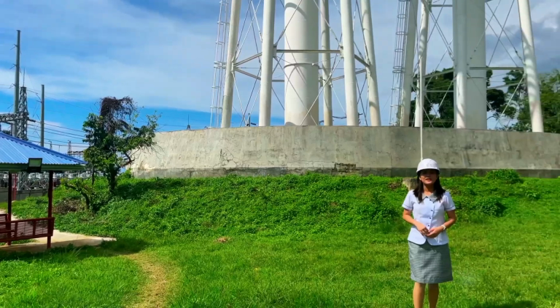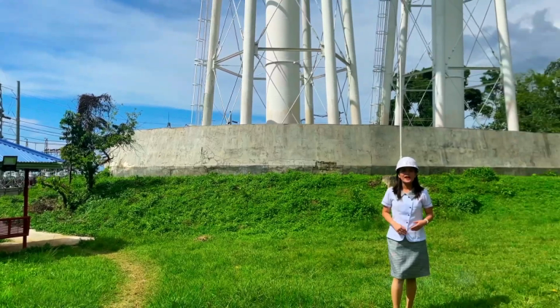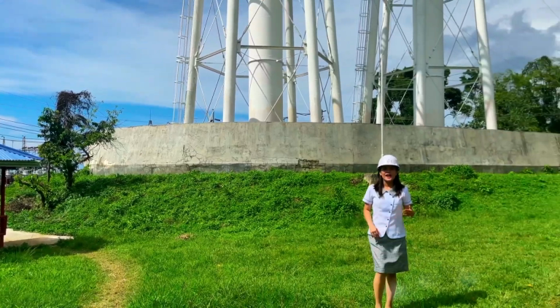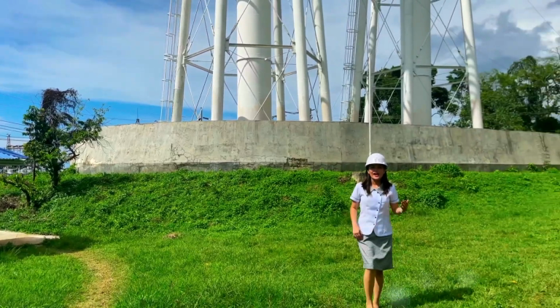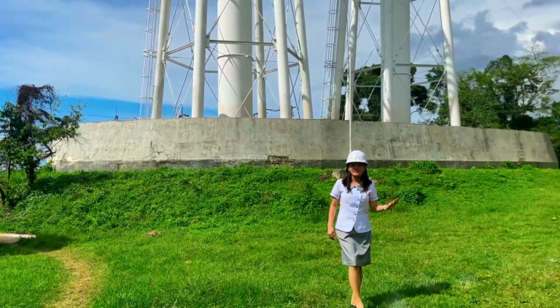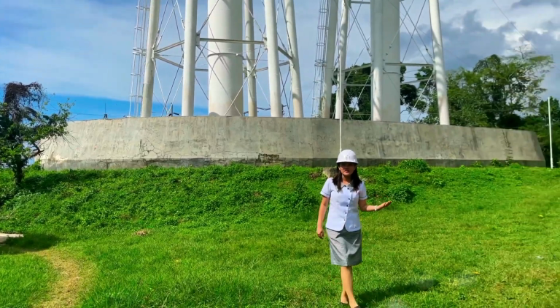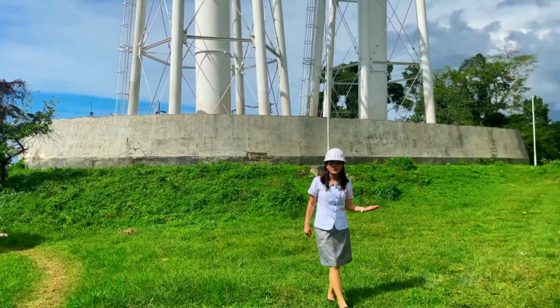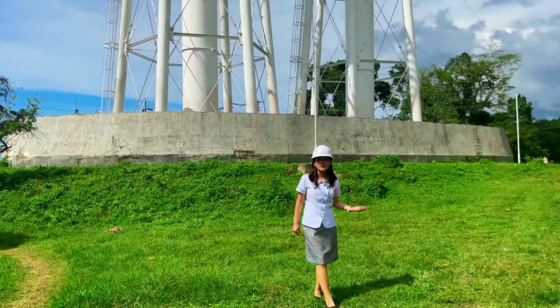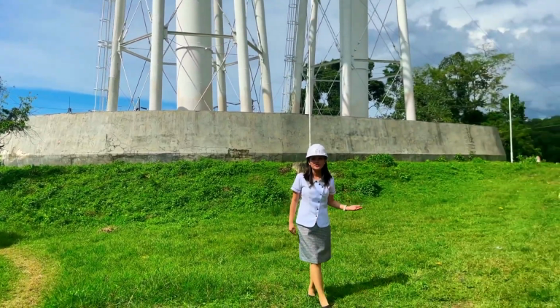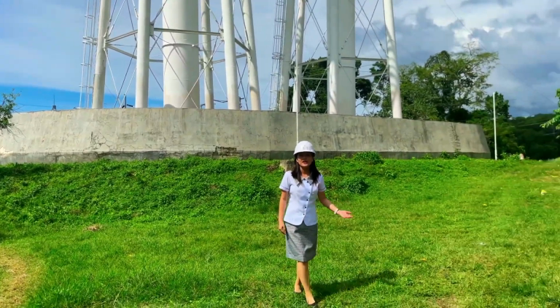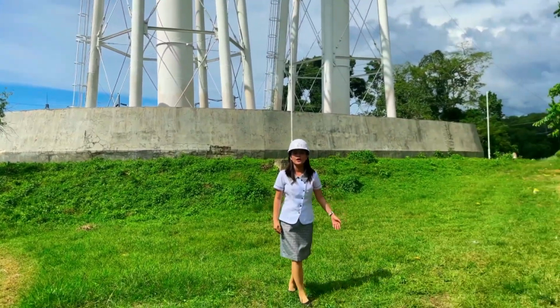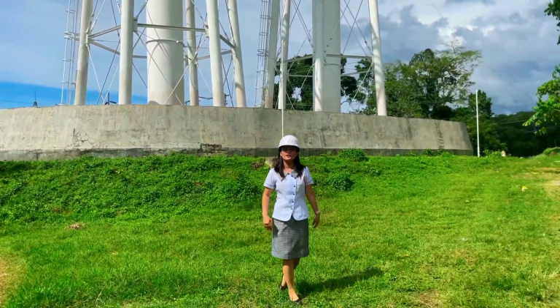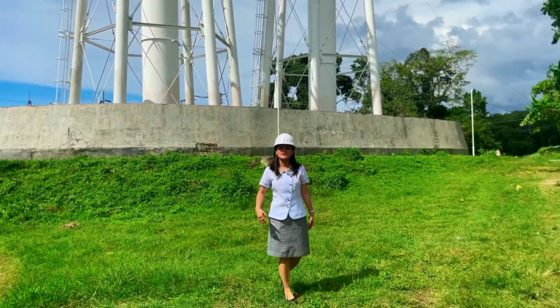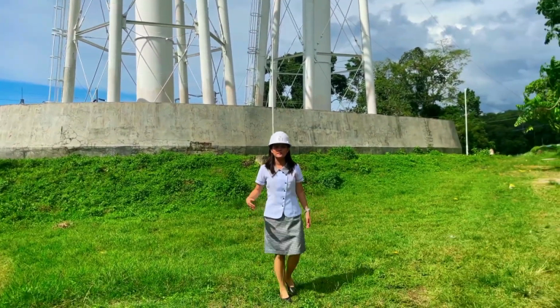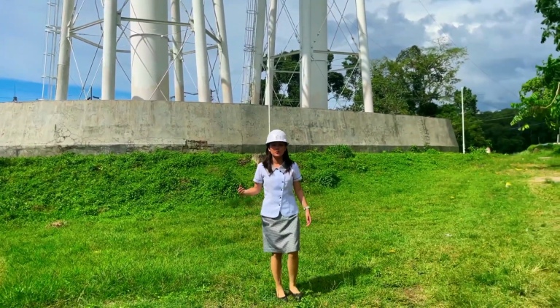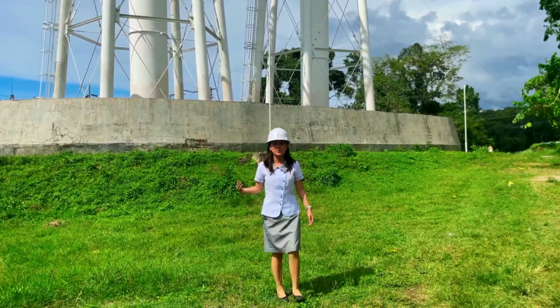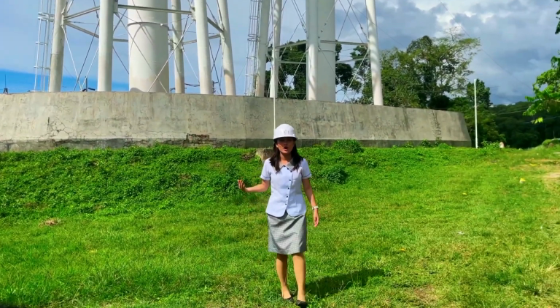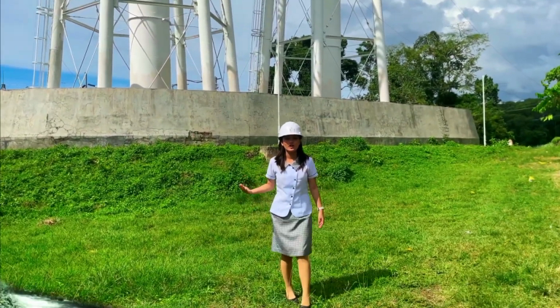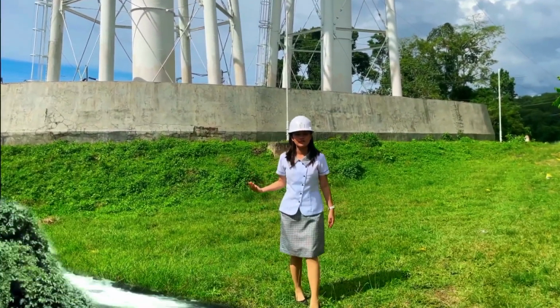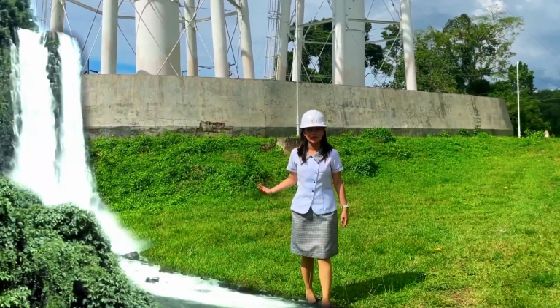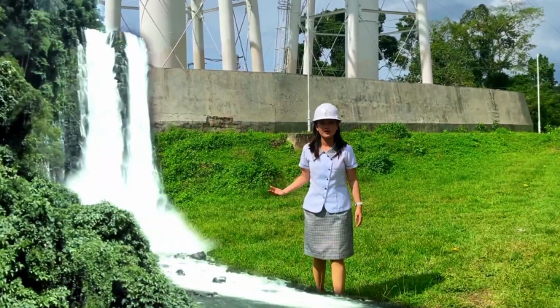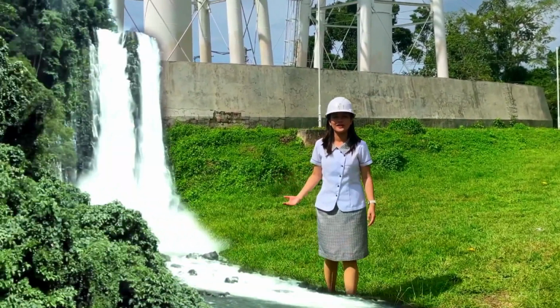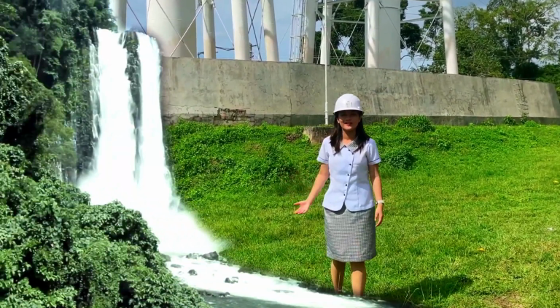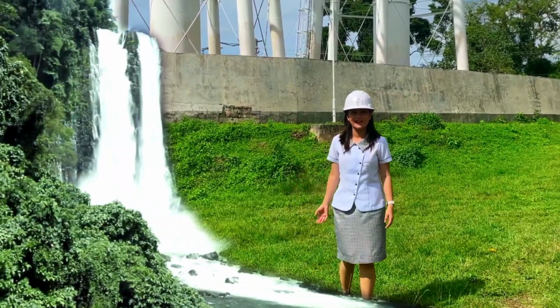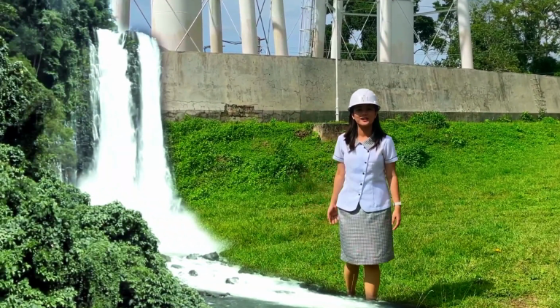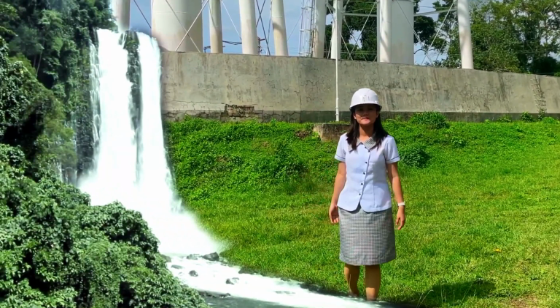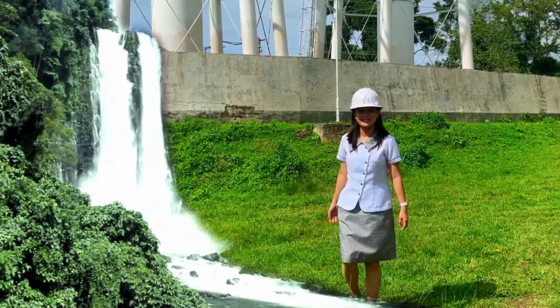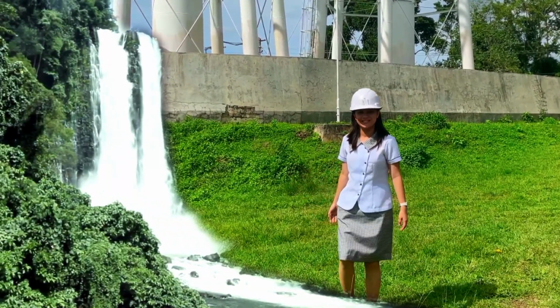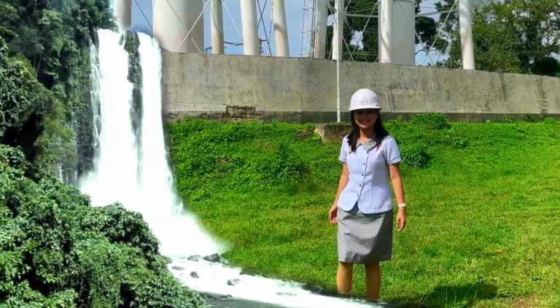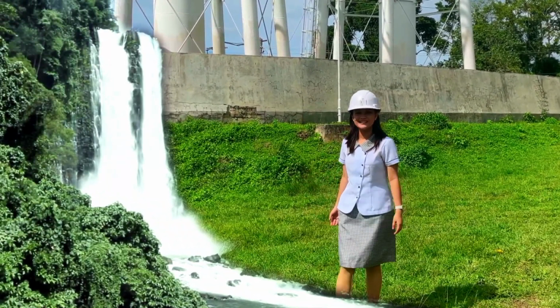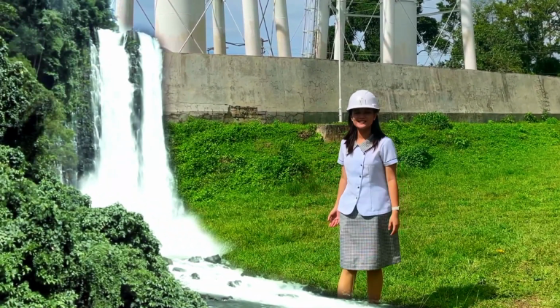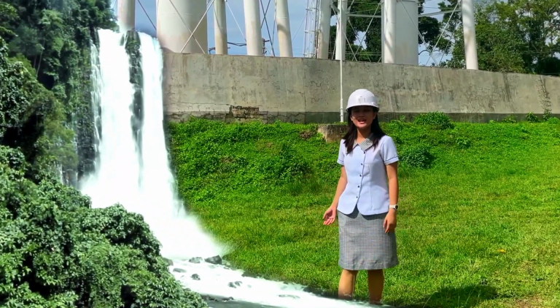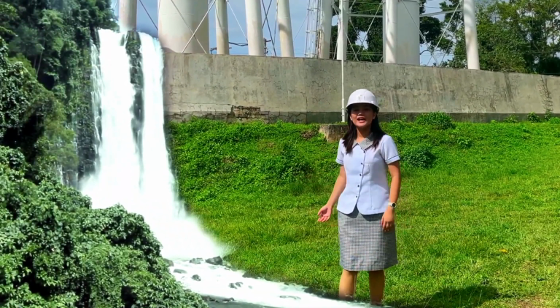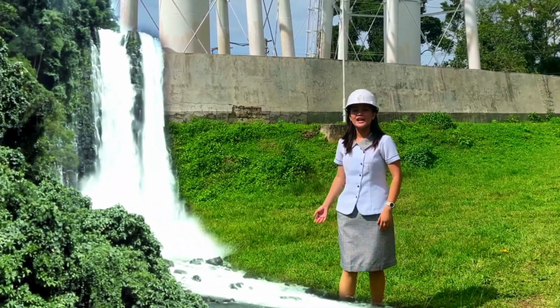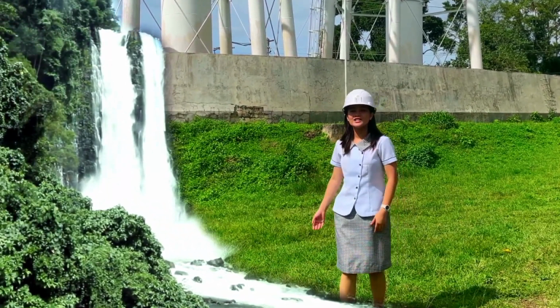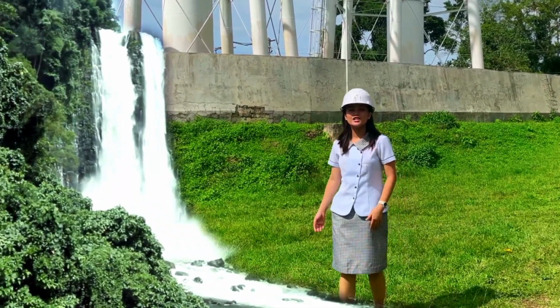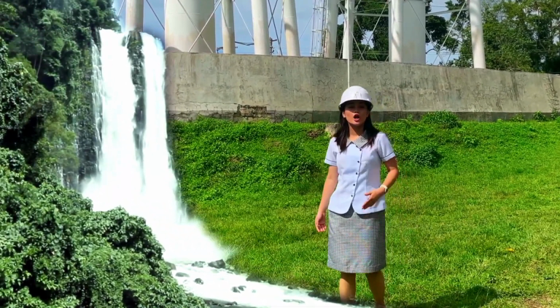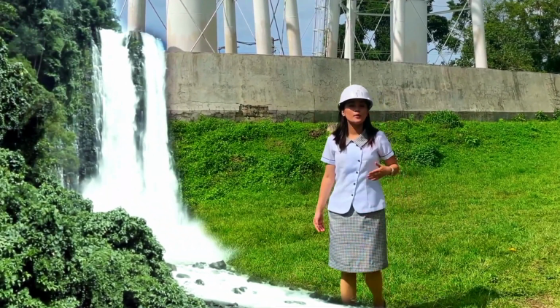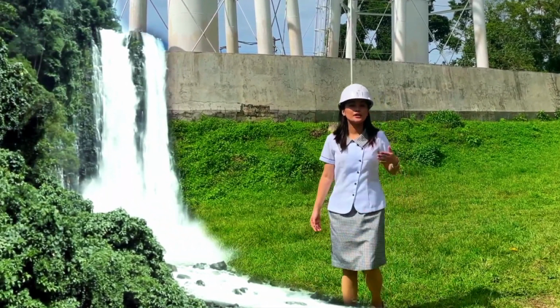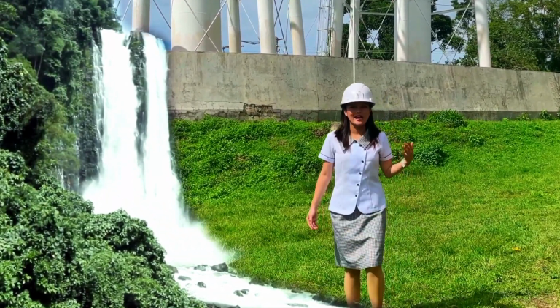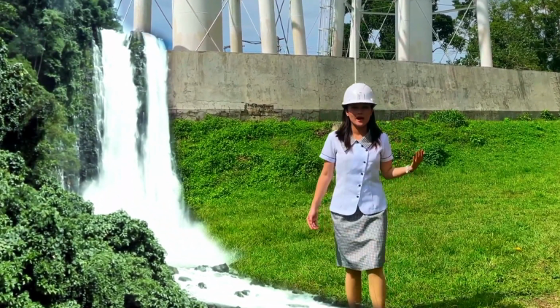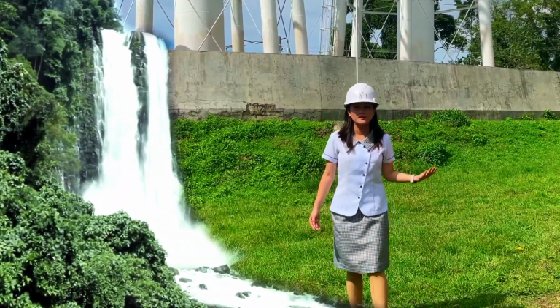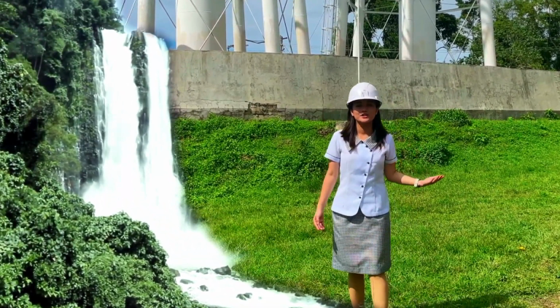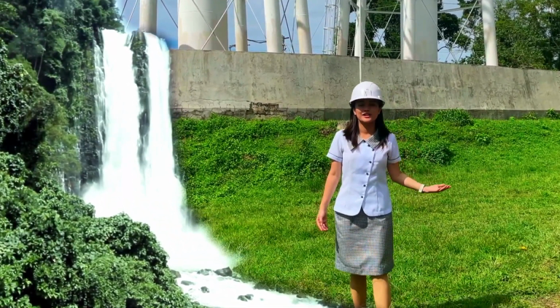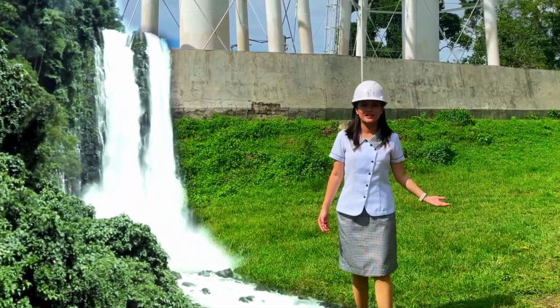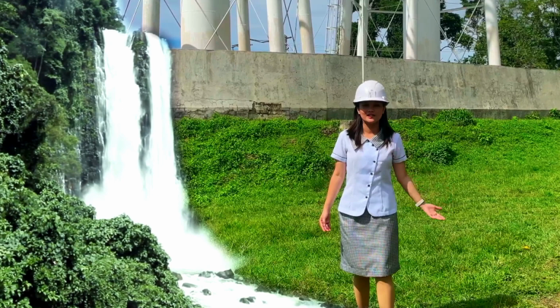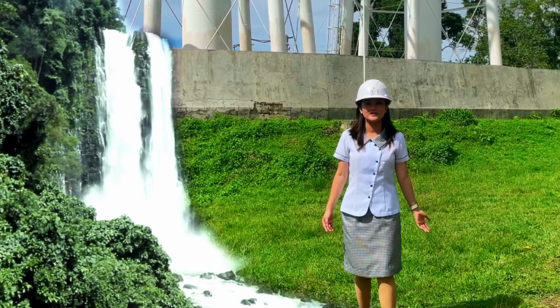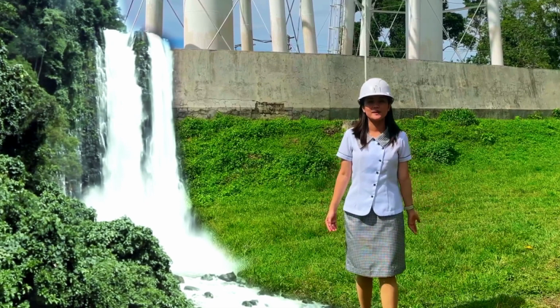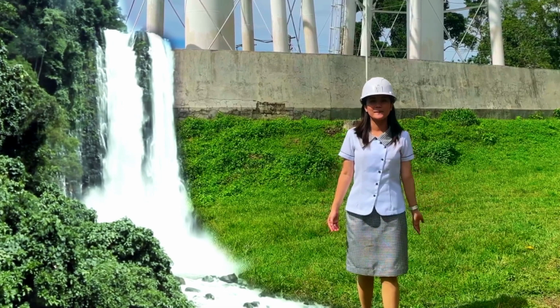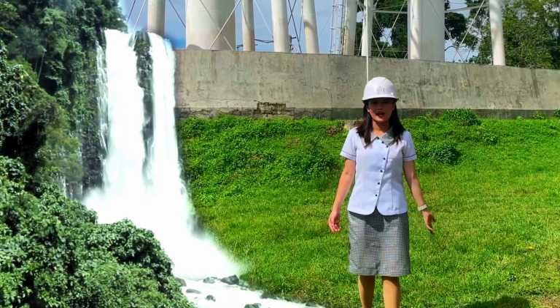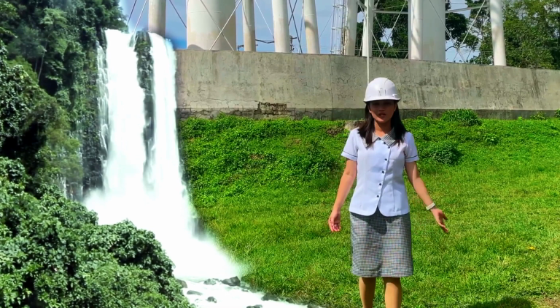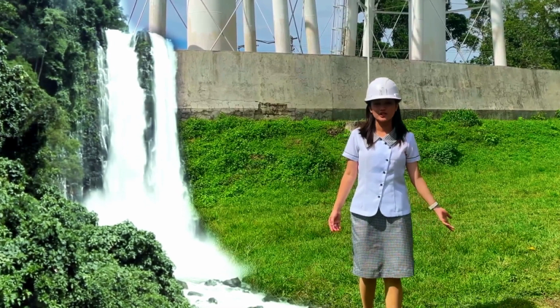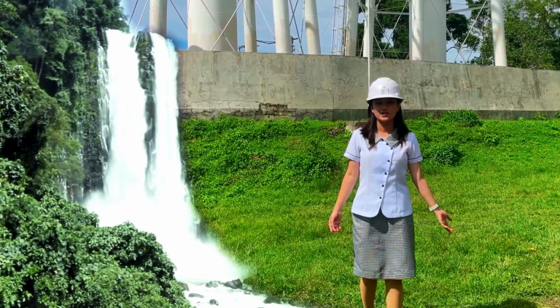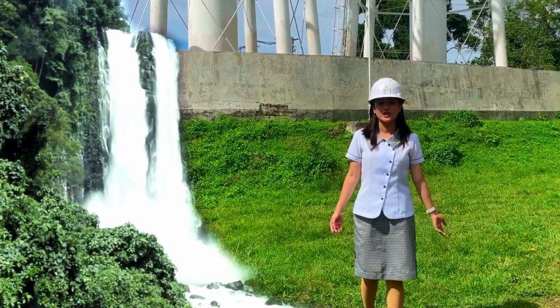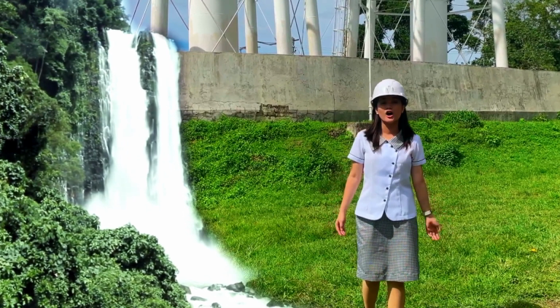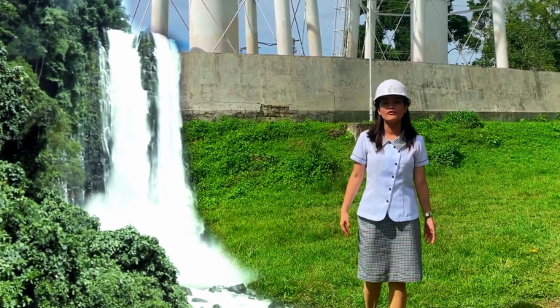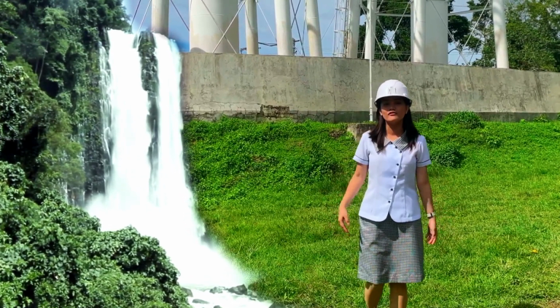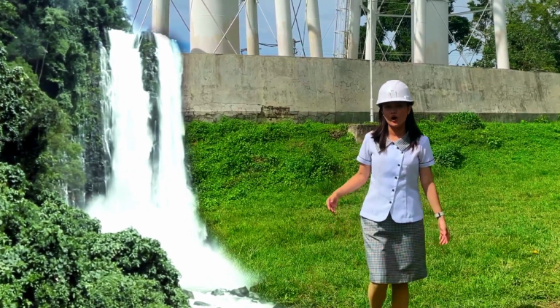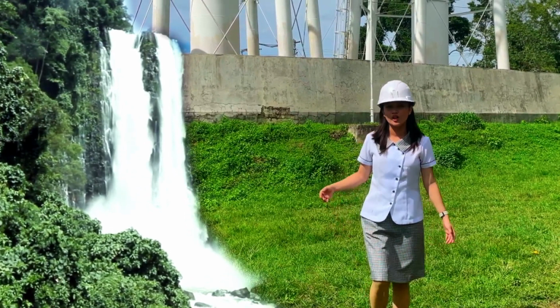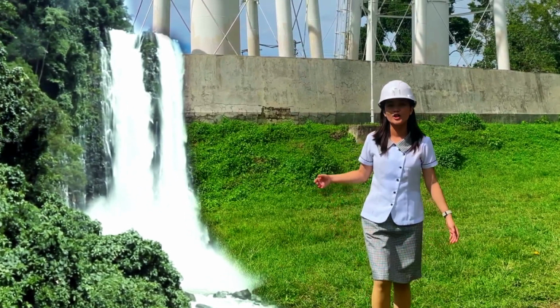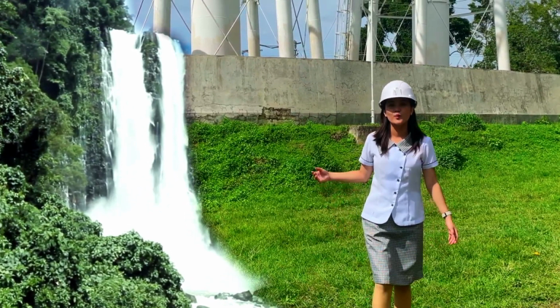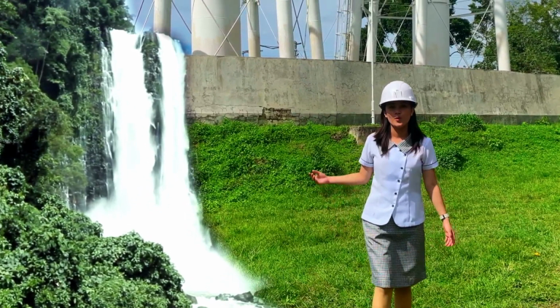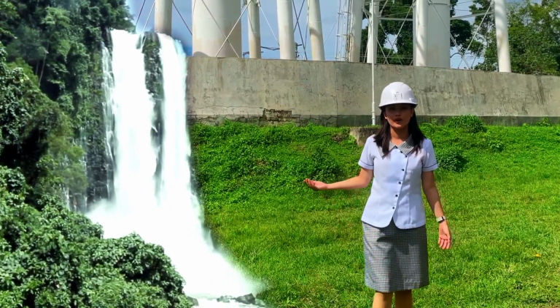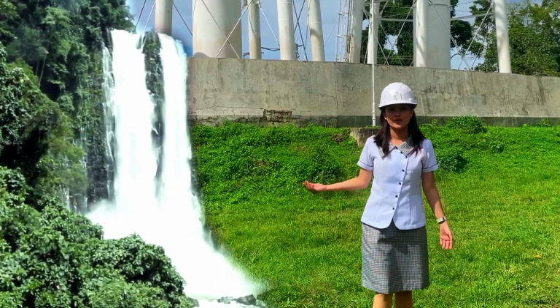Ever wonder how a simple waterfall can light up cities? It's all about capturing the untamed energy of falling water.